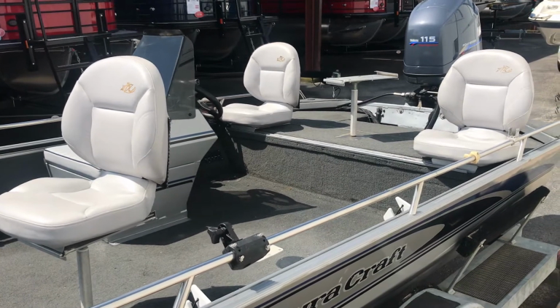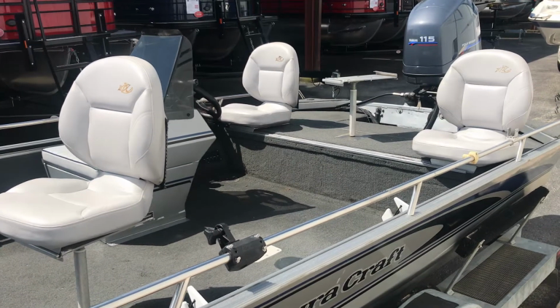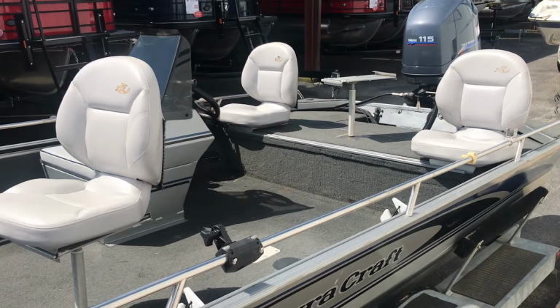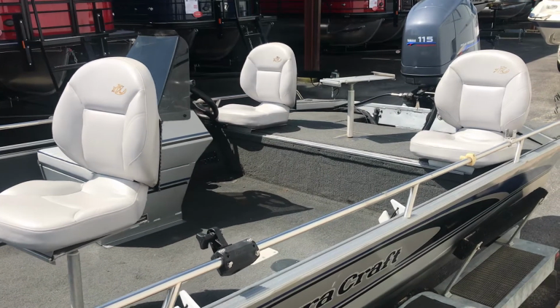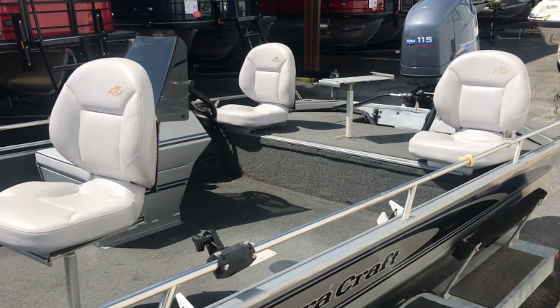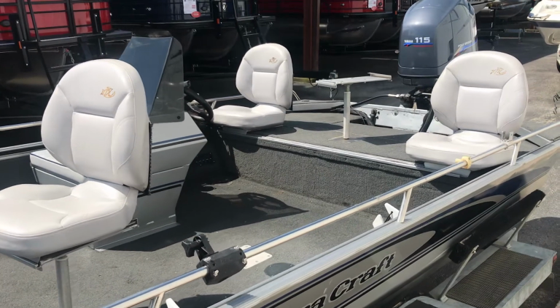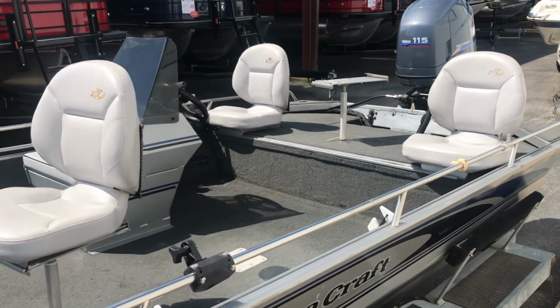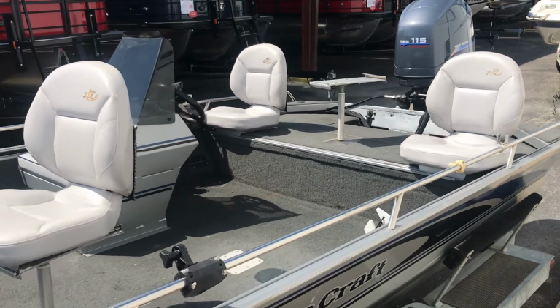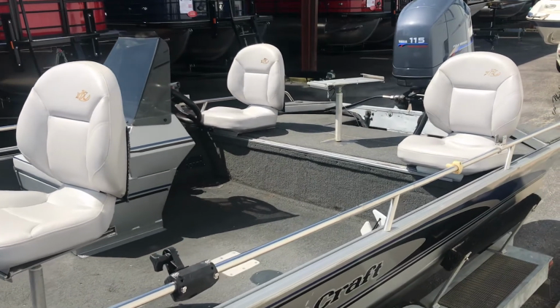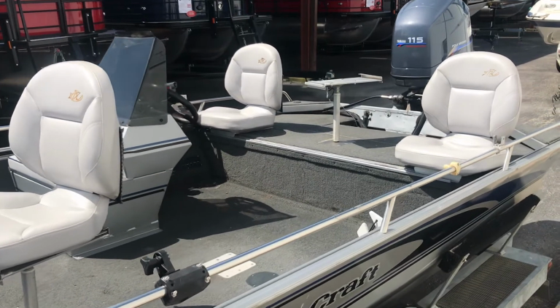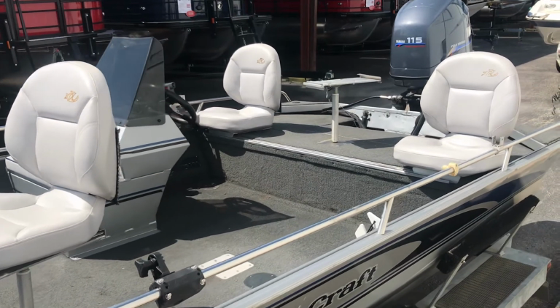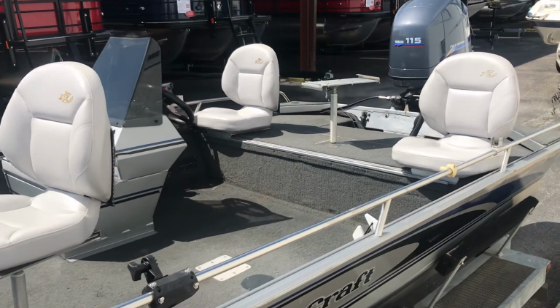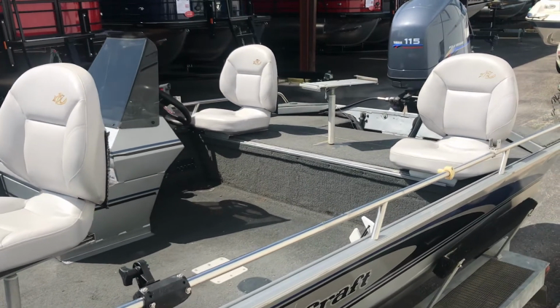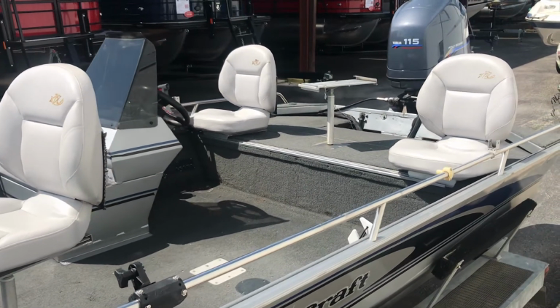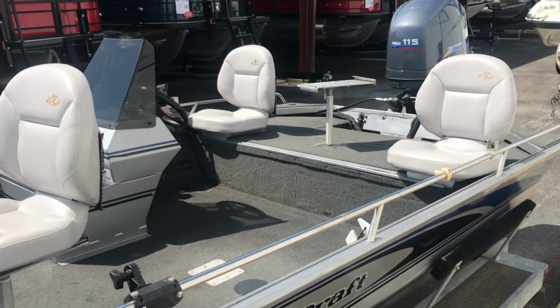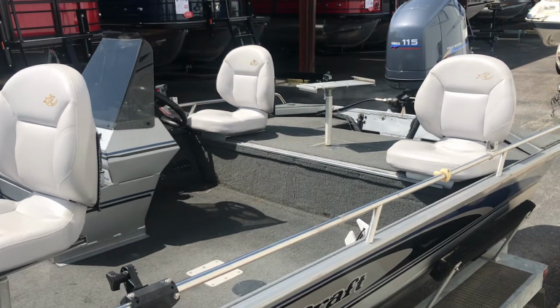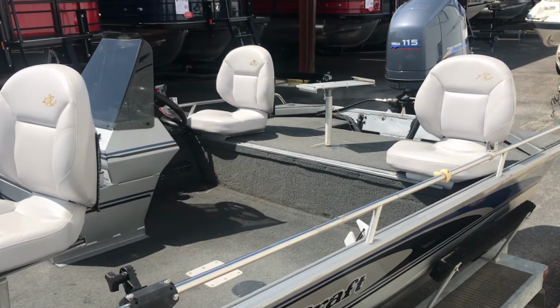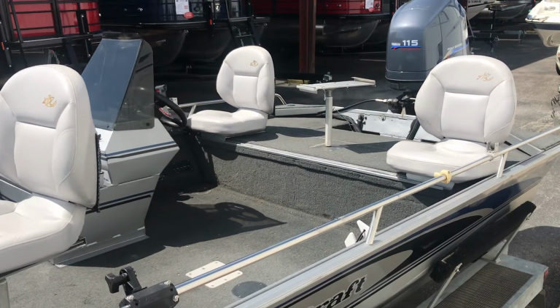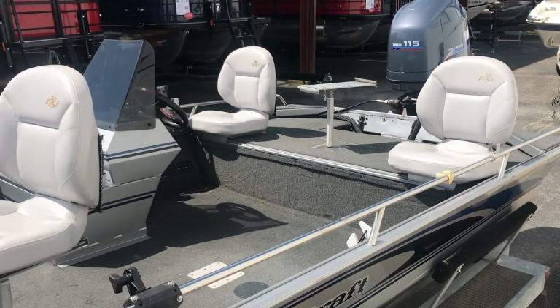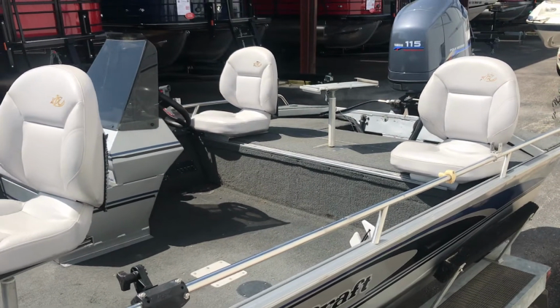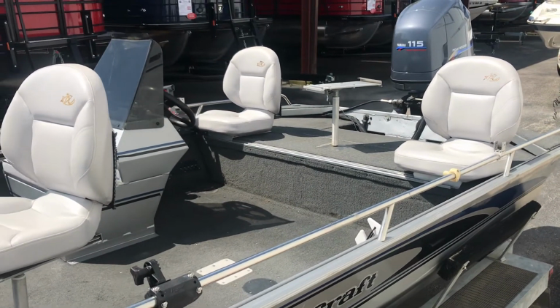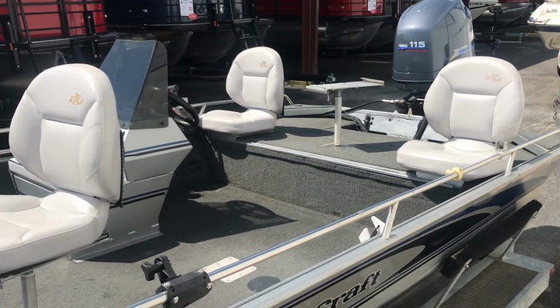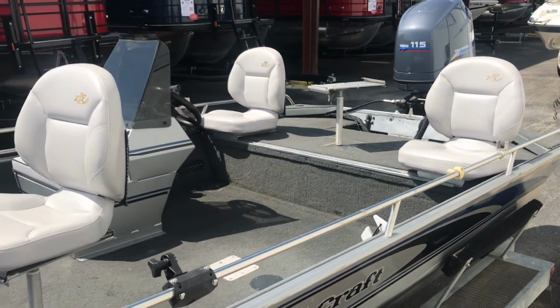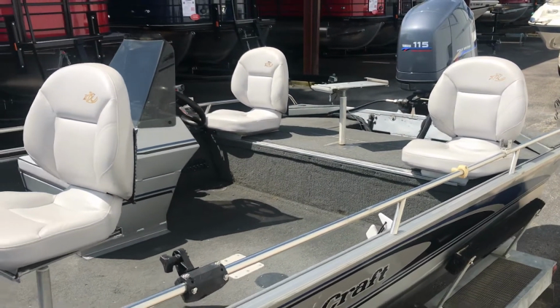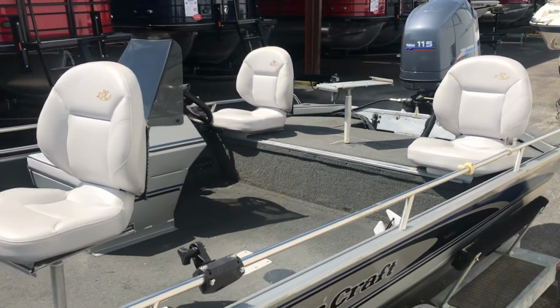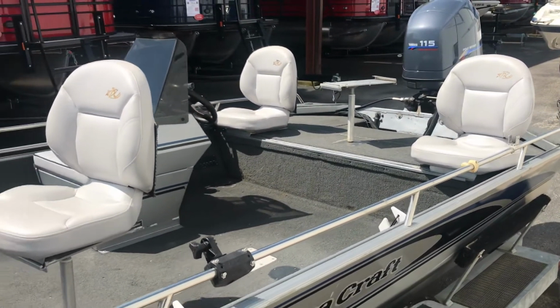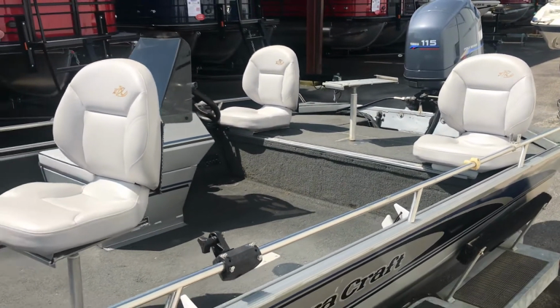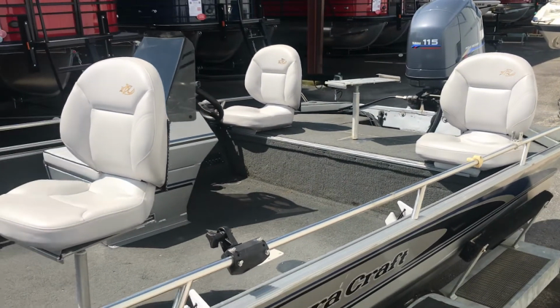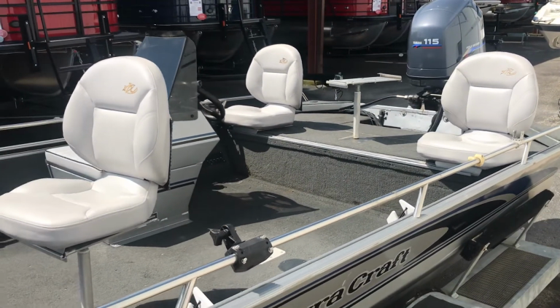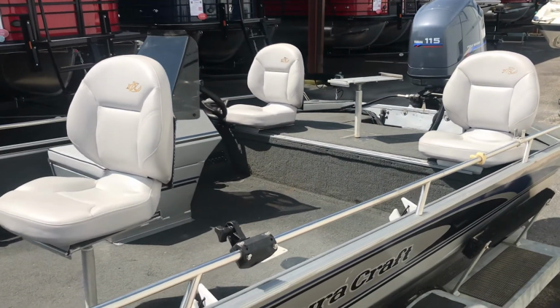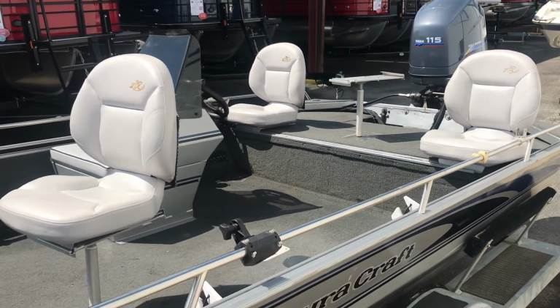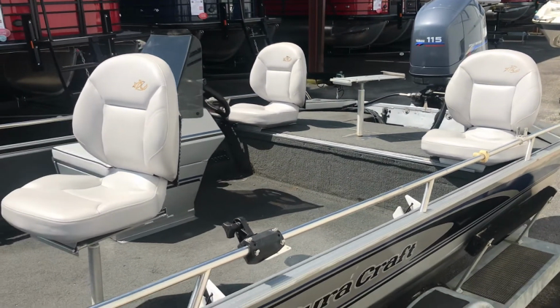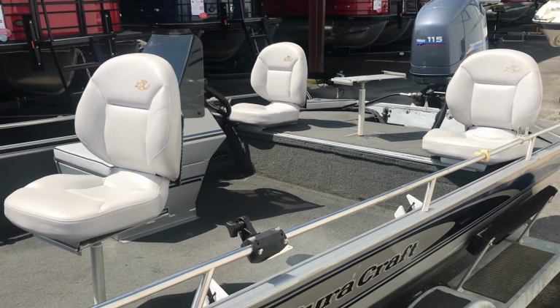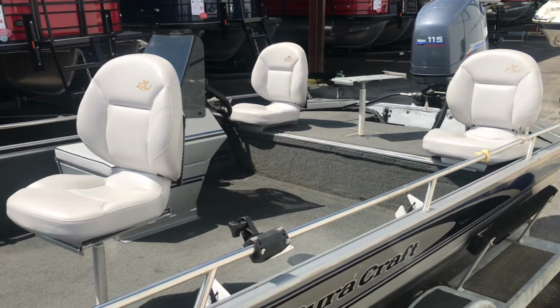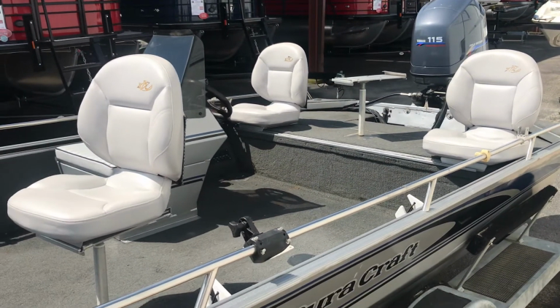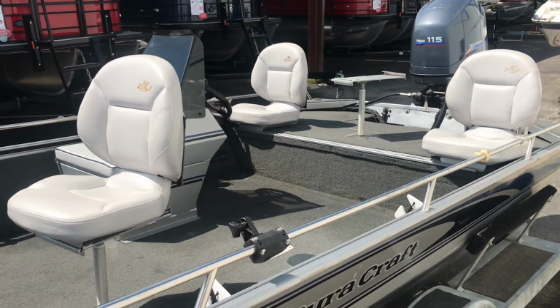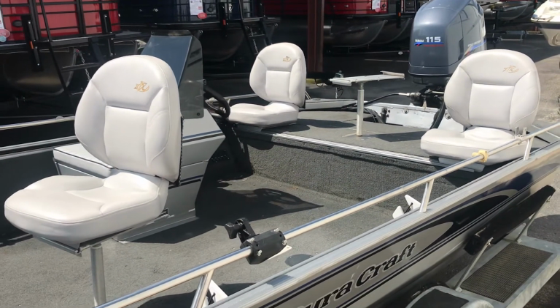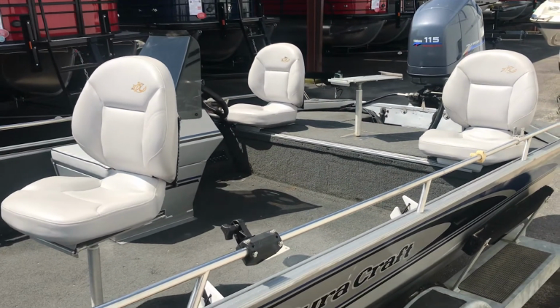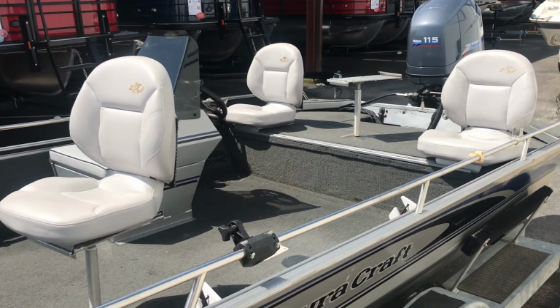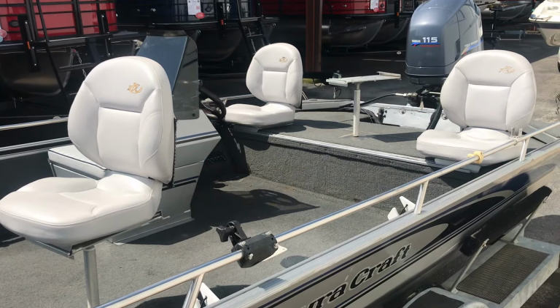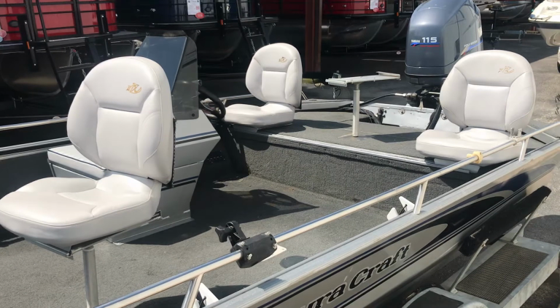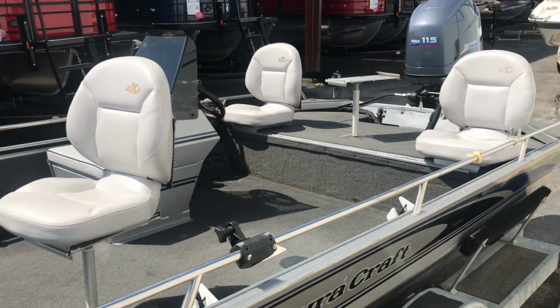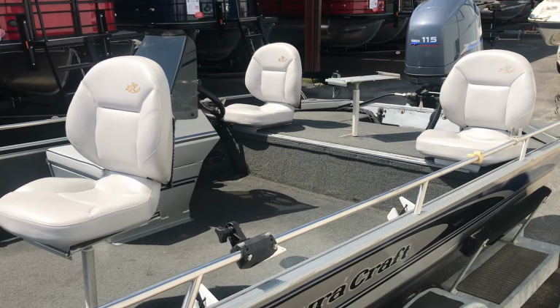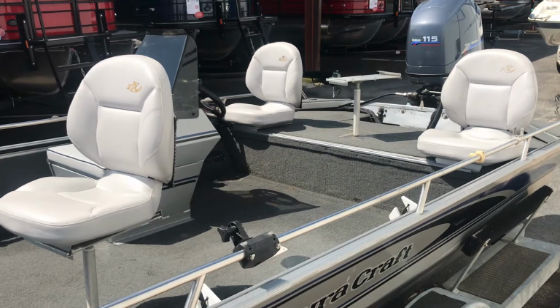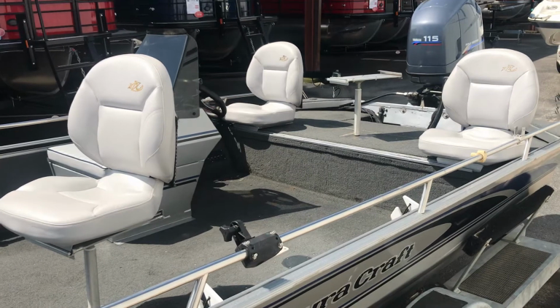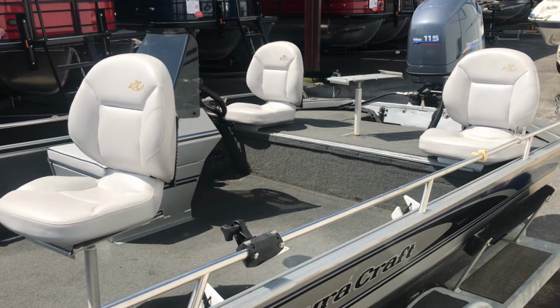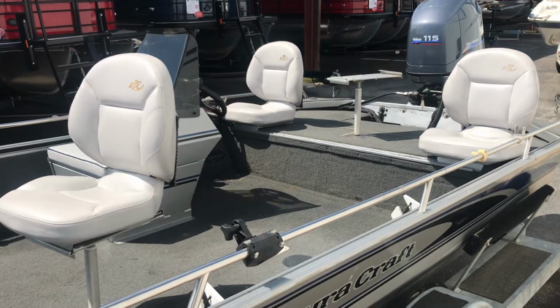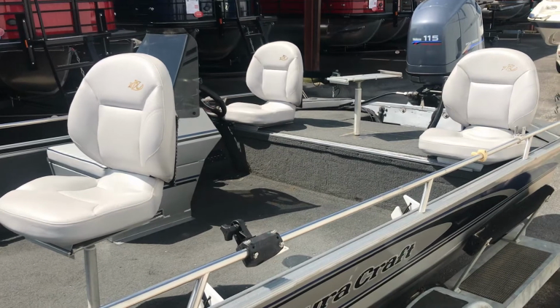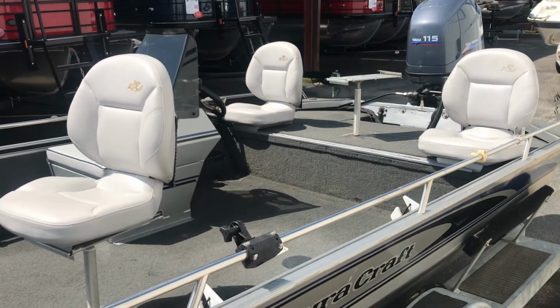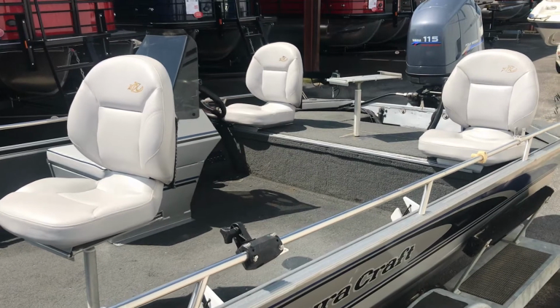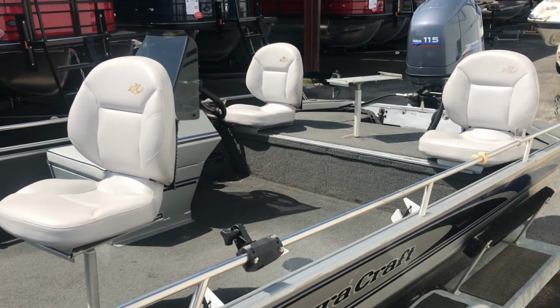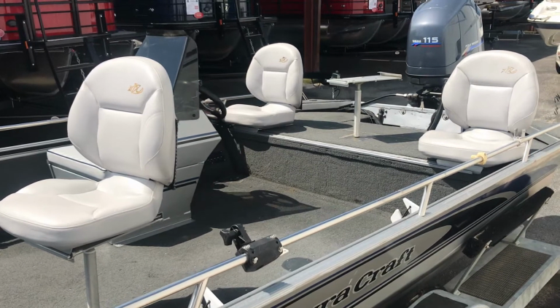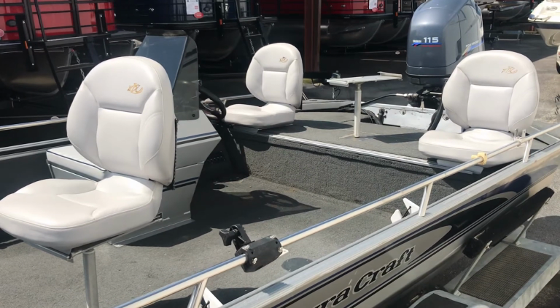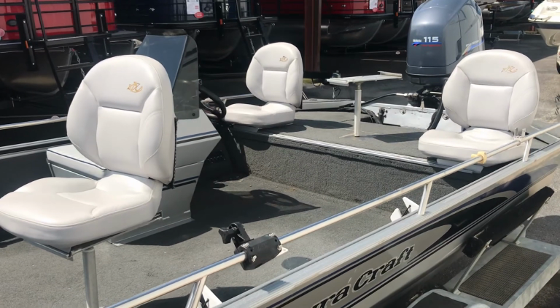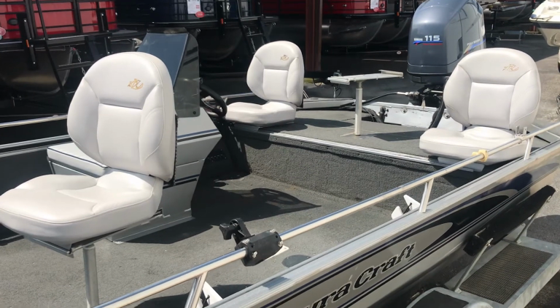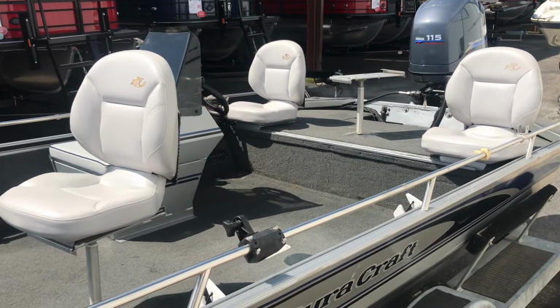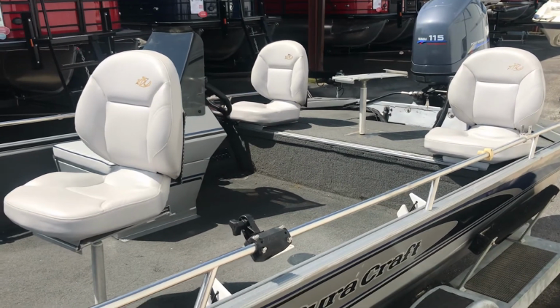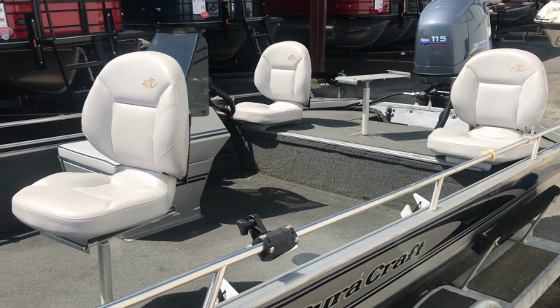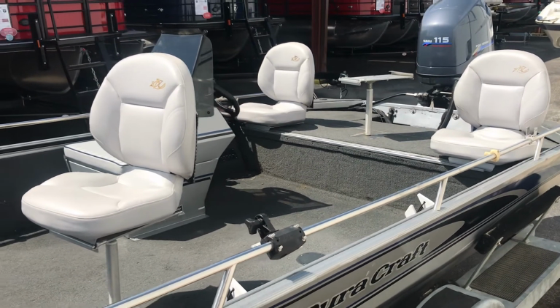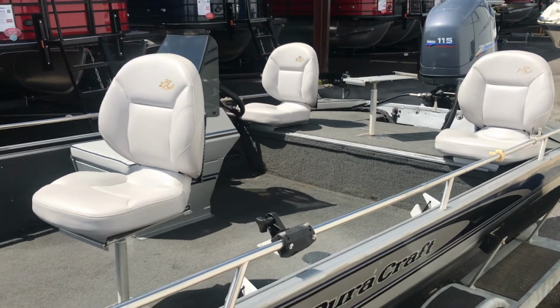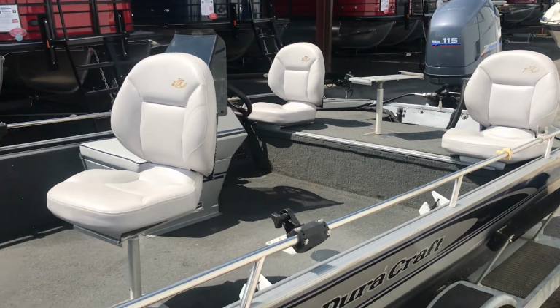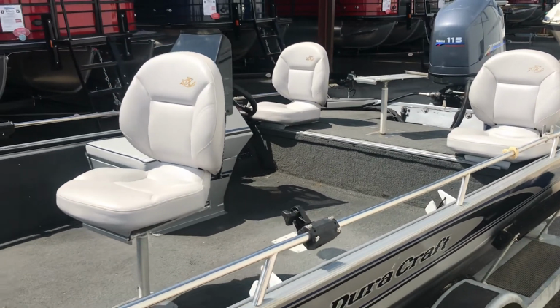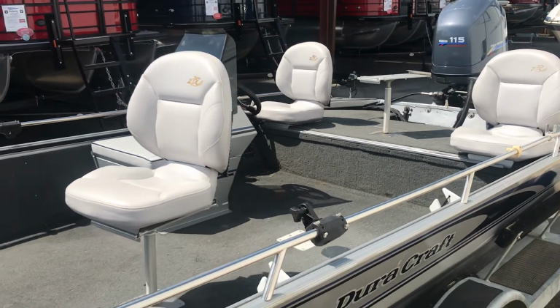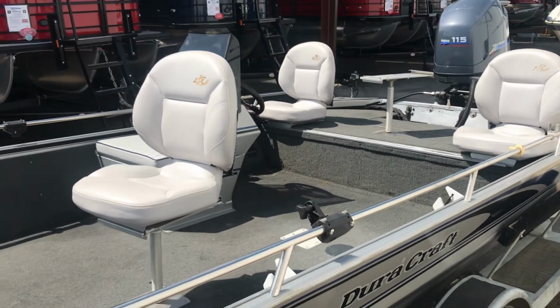Again, an '01 DuraCraft, 115 four-stroke Yamaha. Come see us. Thanks for looking at our video.